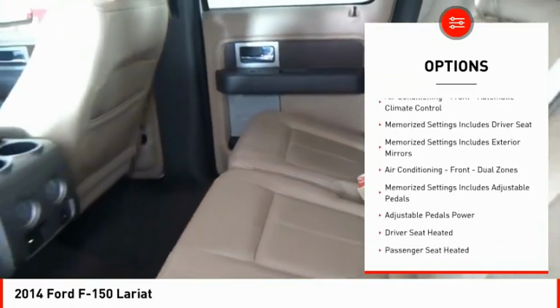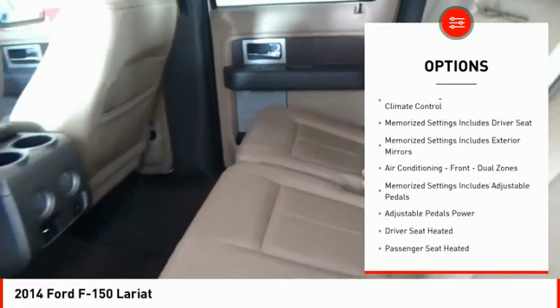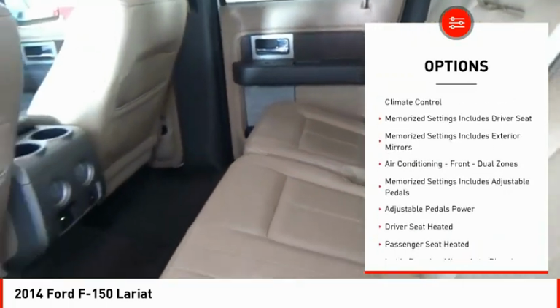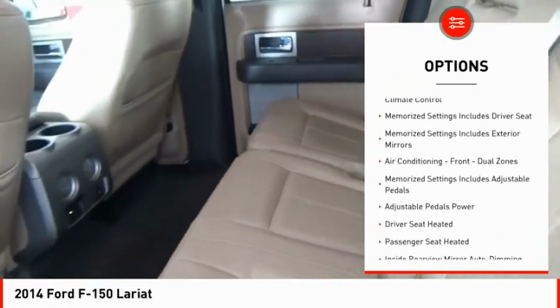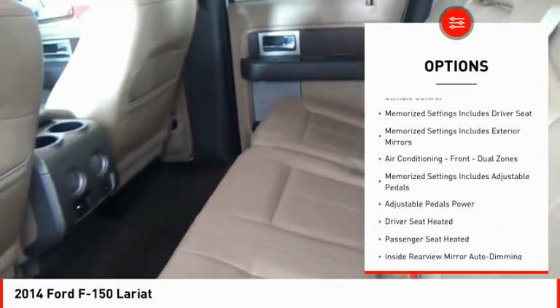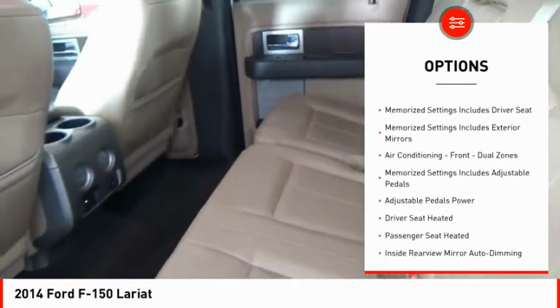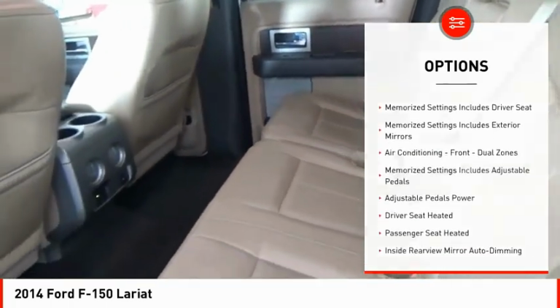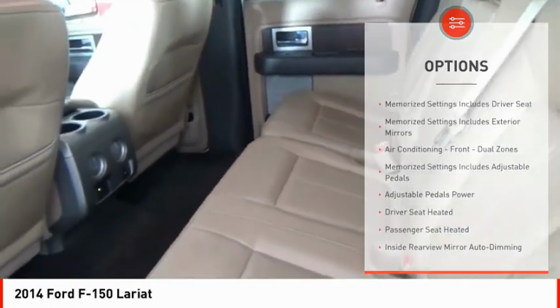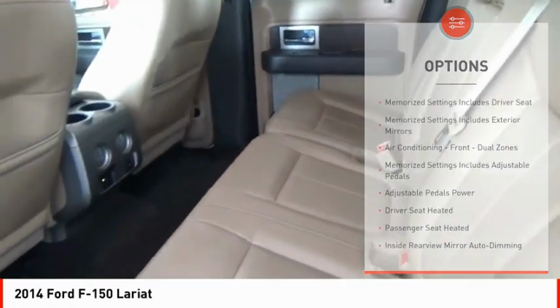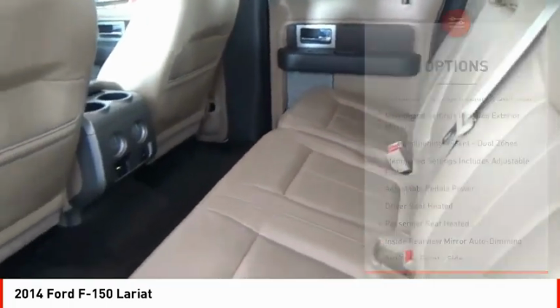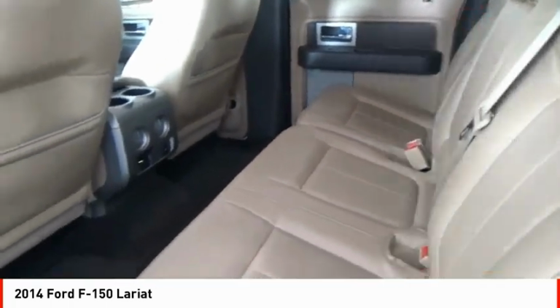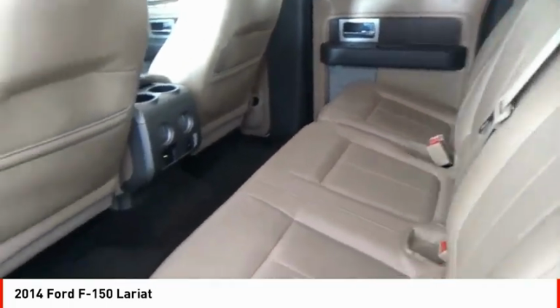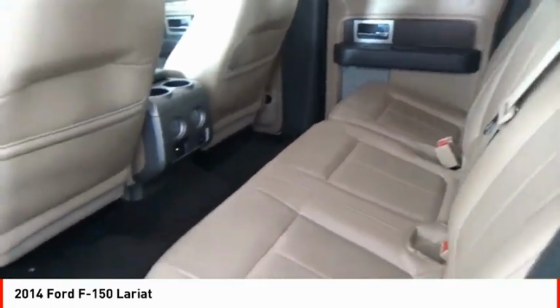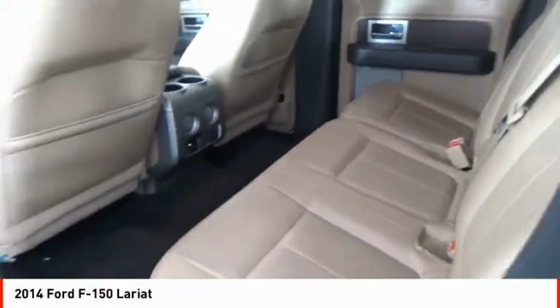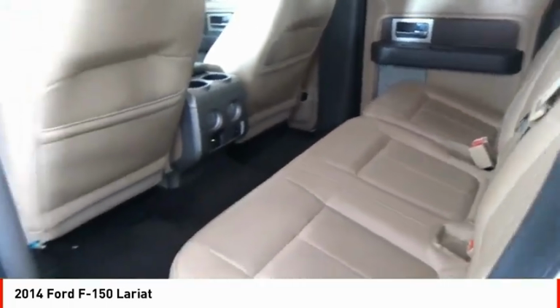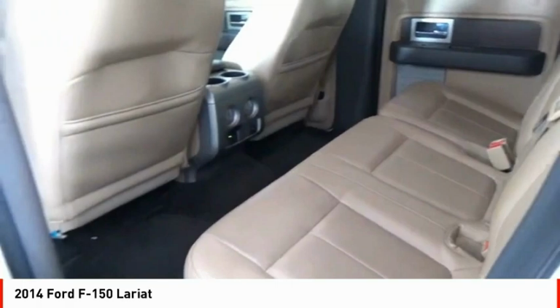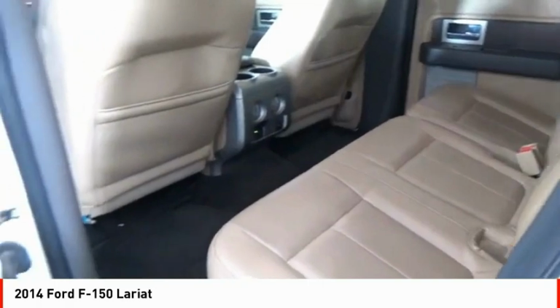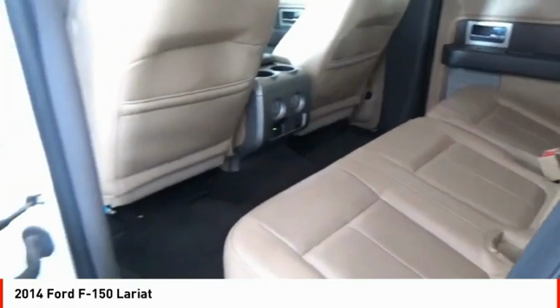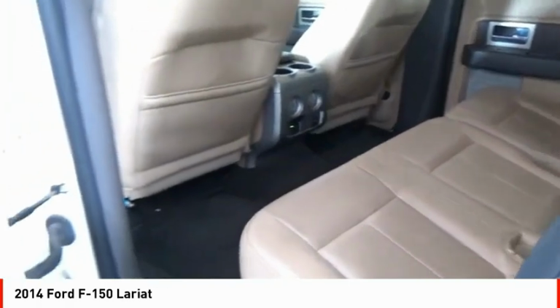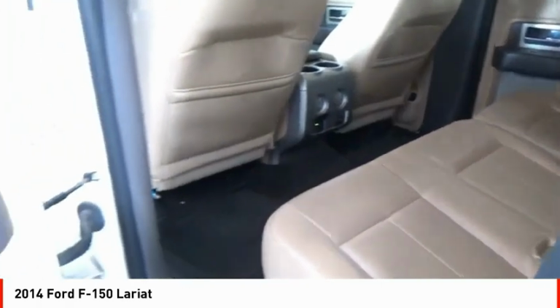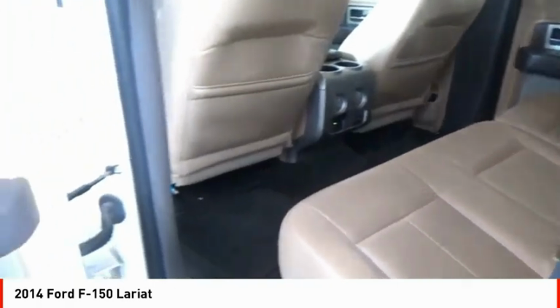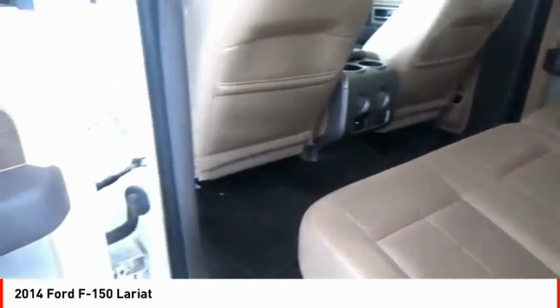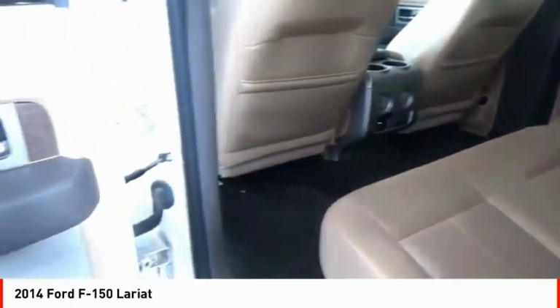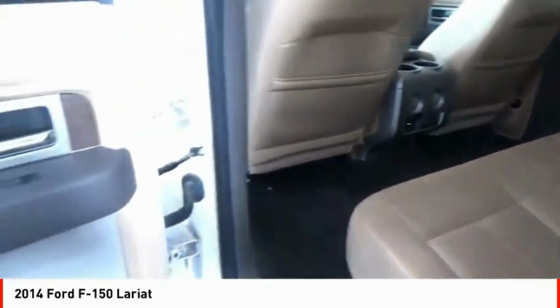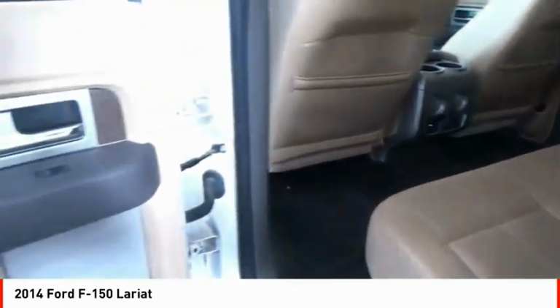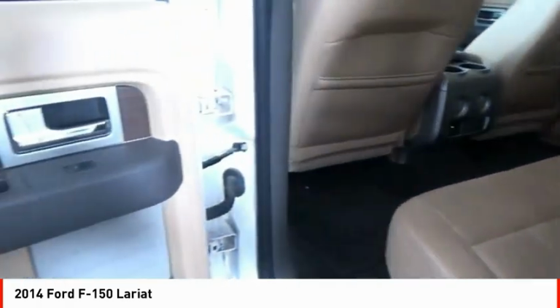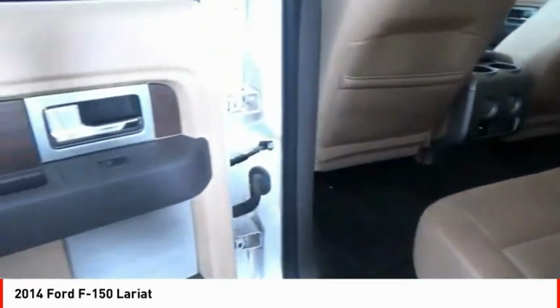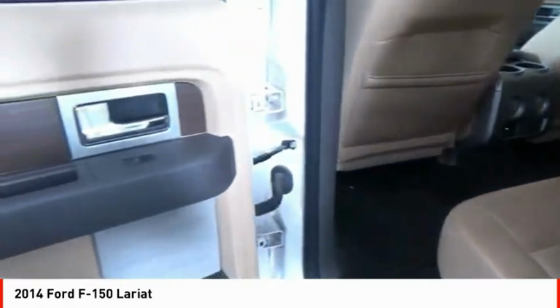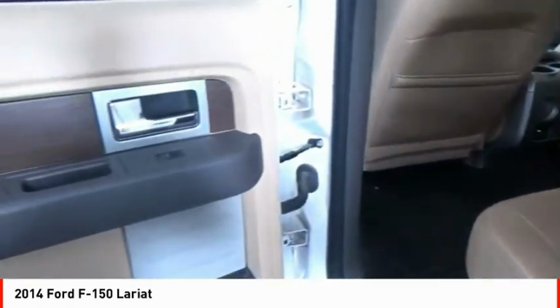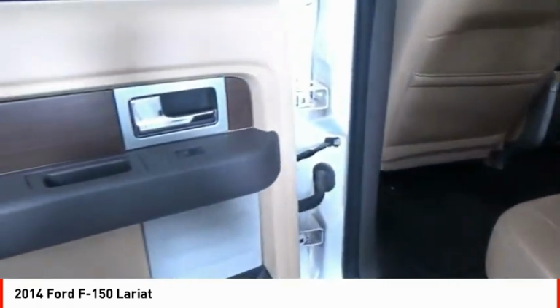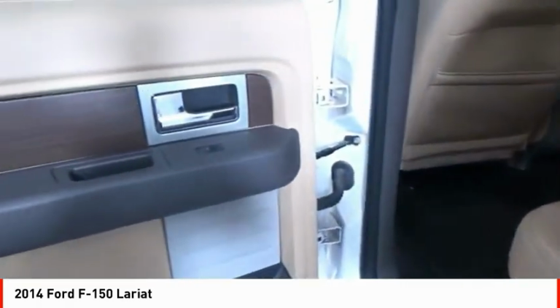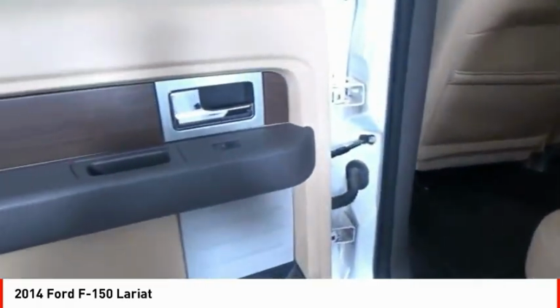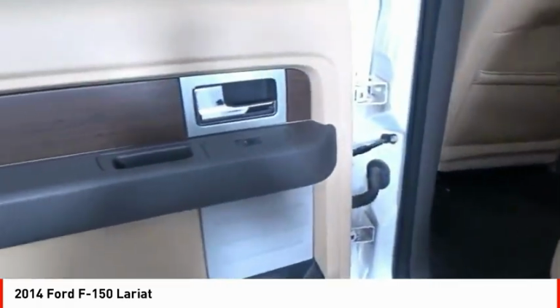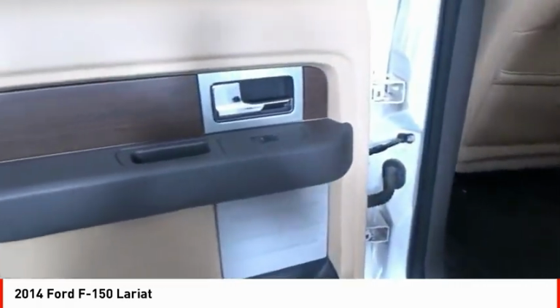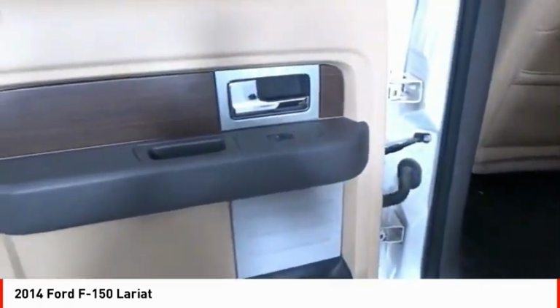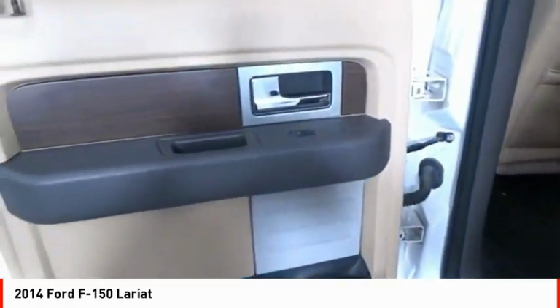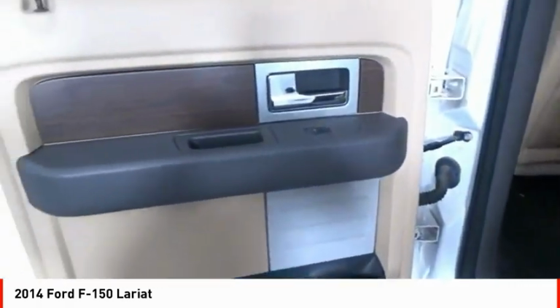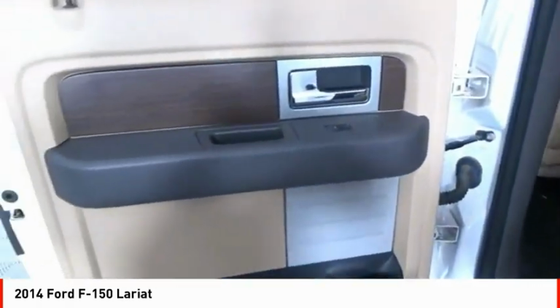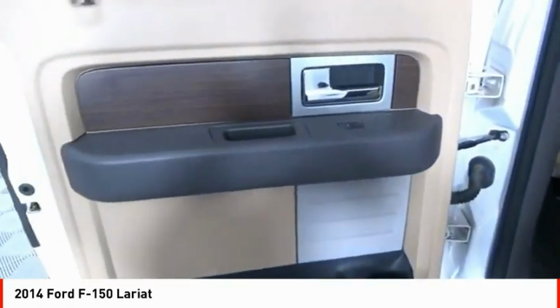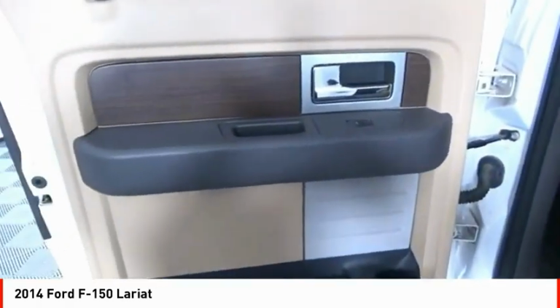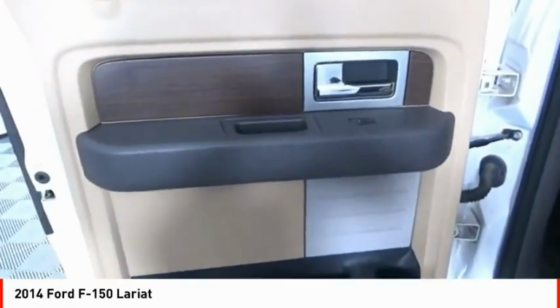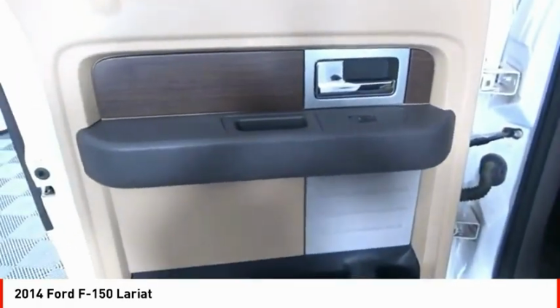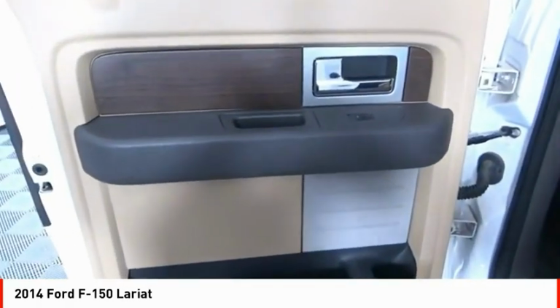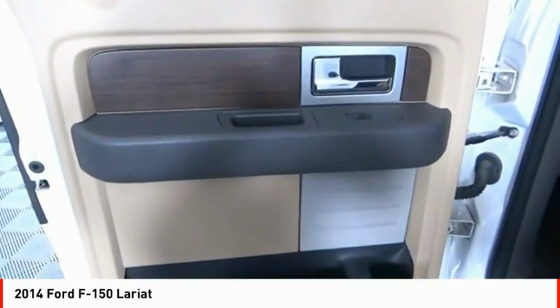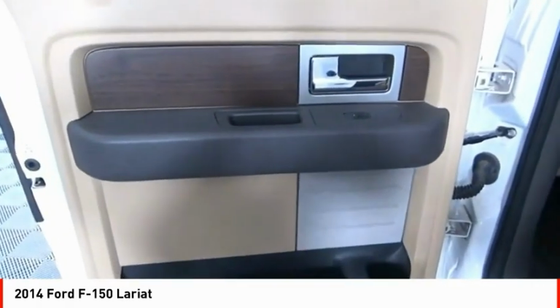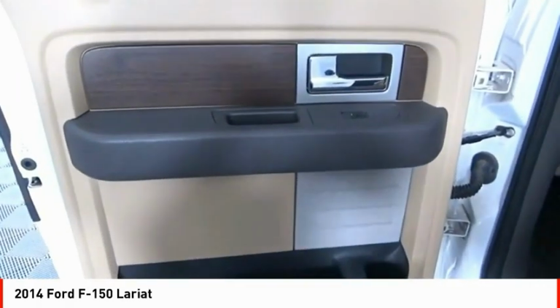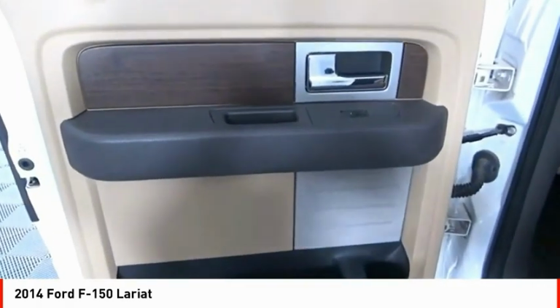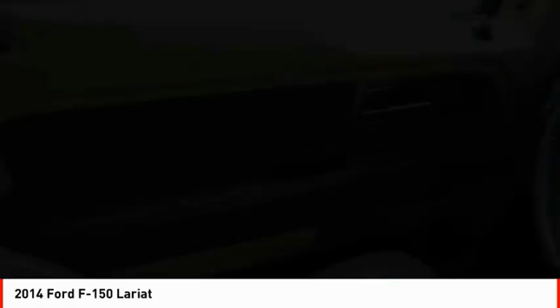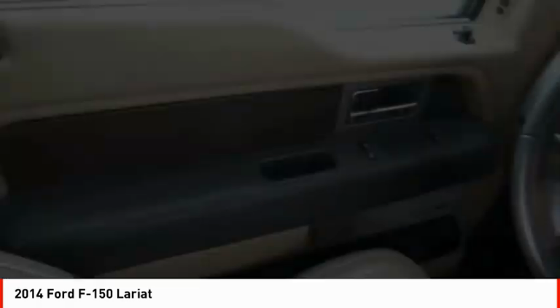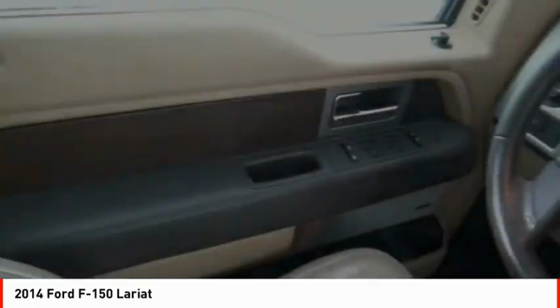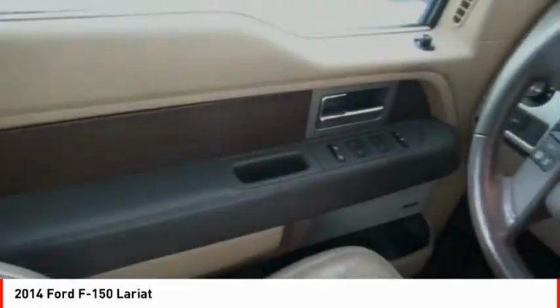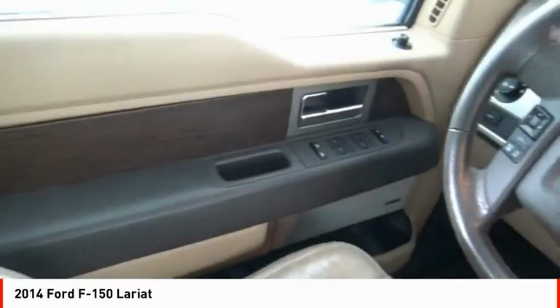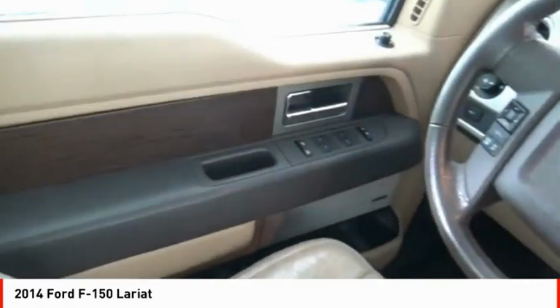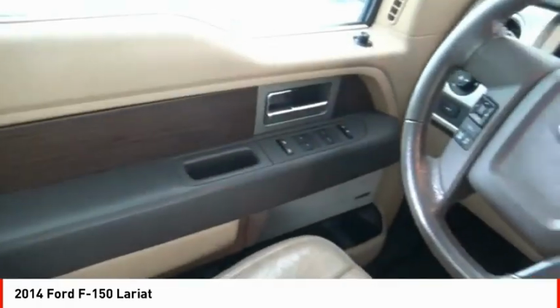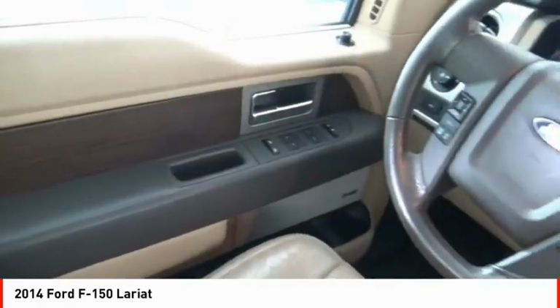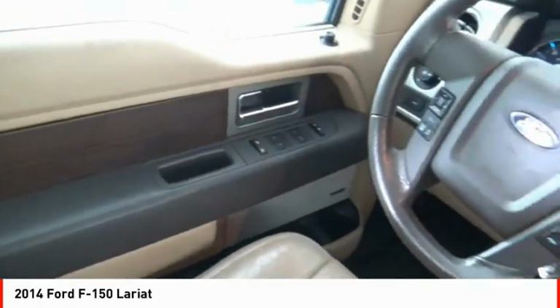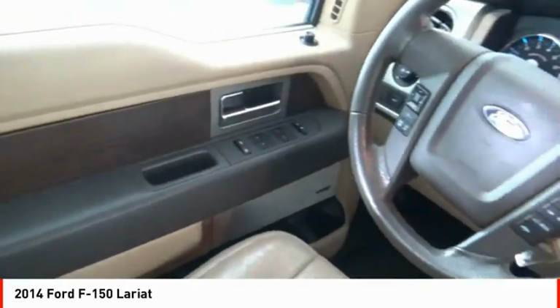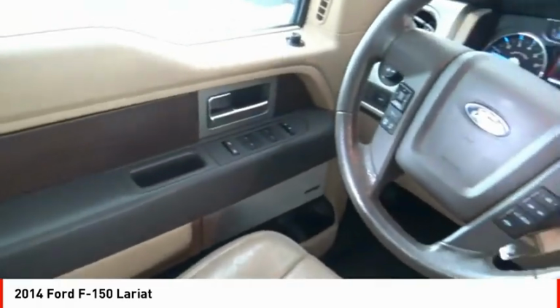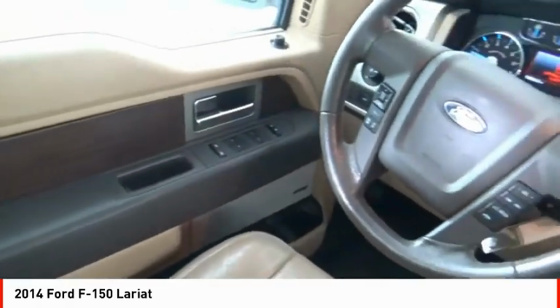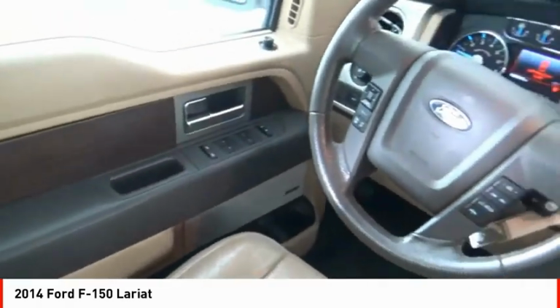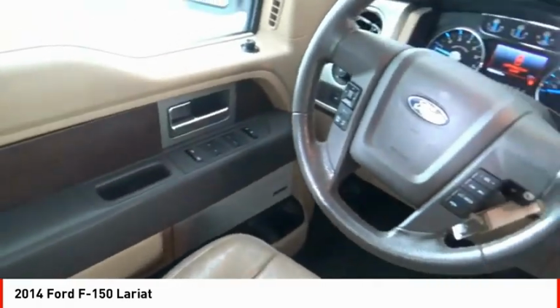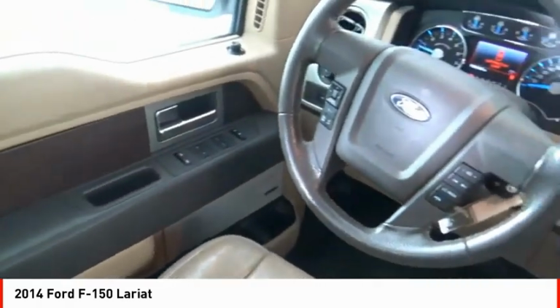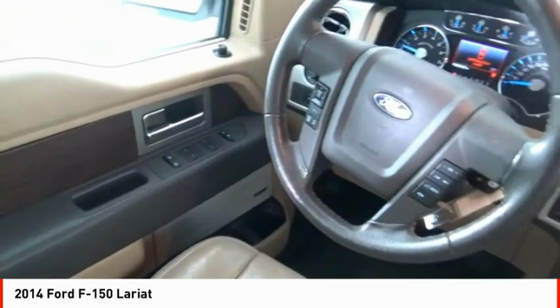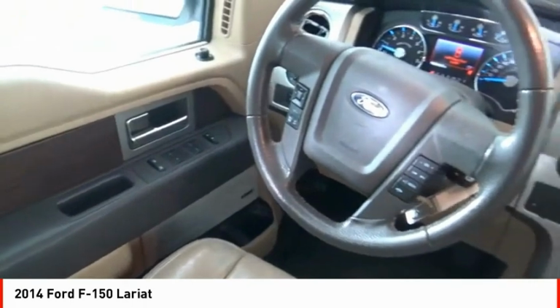Fog lights, power brakes, capless fuel filler system, cruise control, audio auxiliary input, memory card slot.